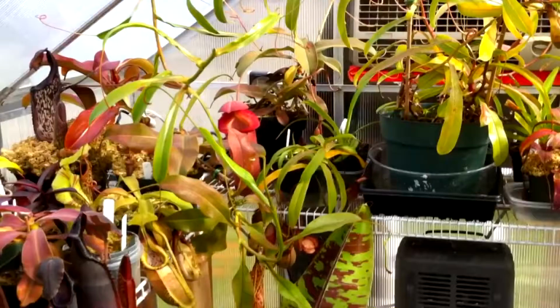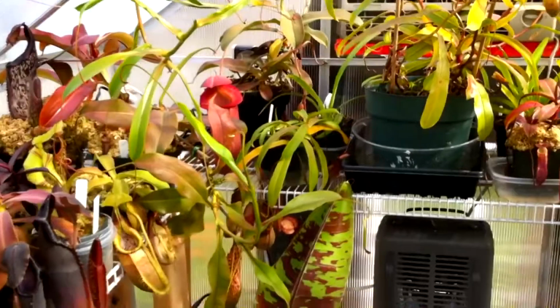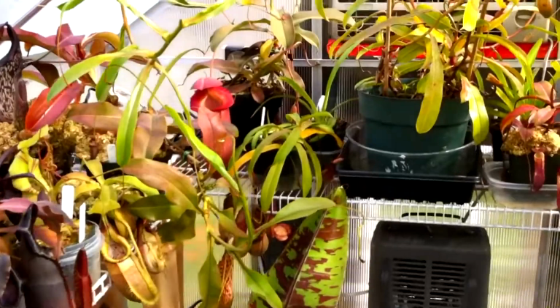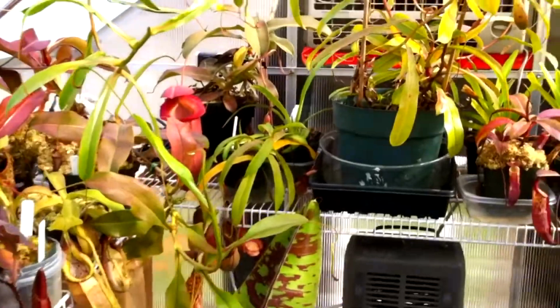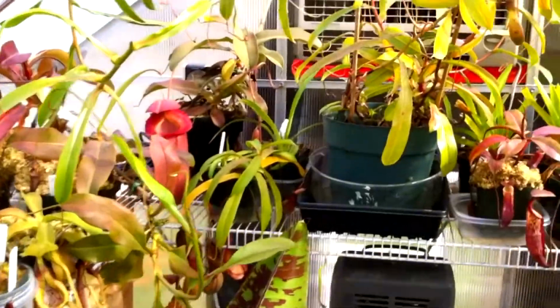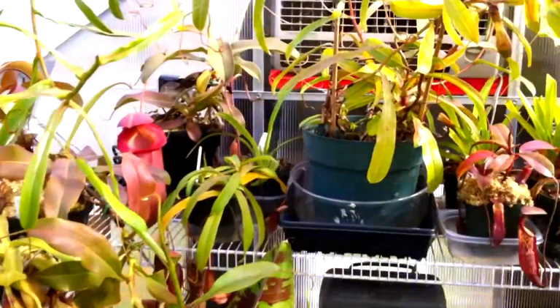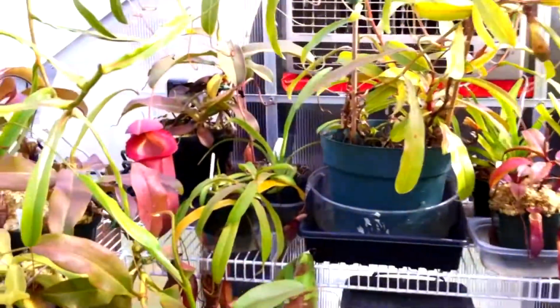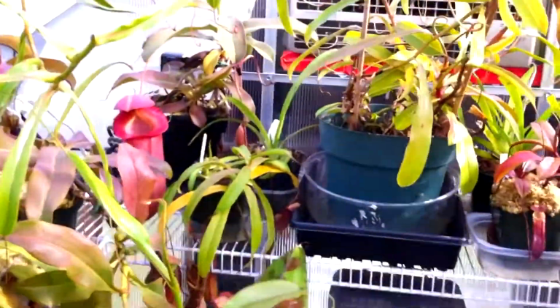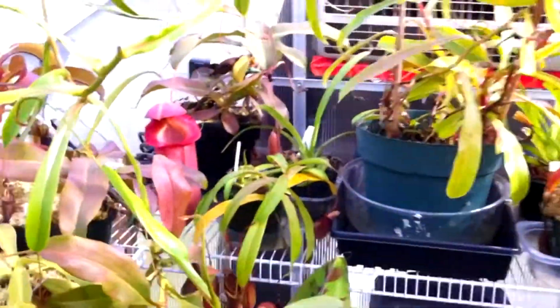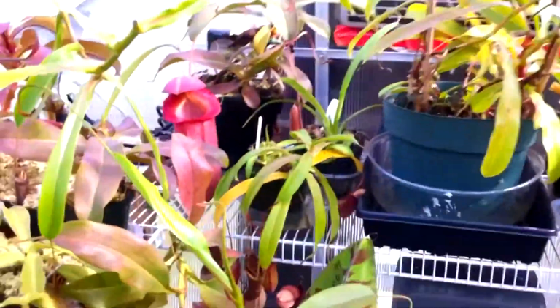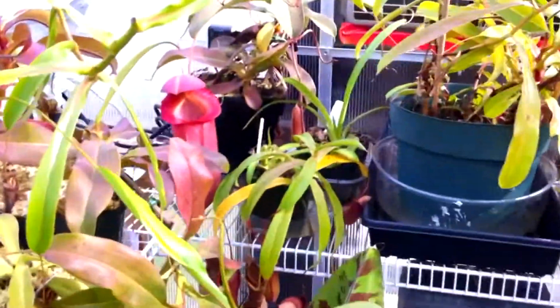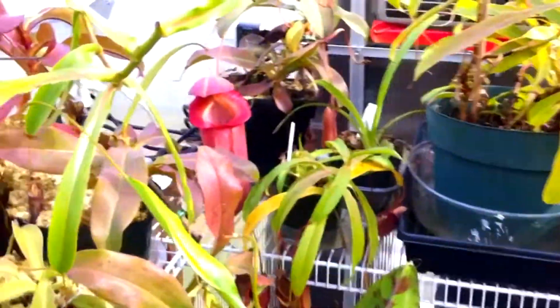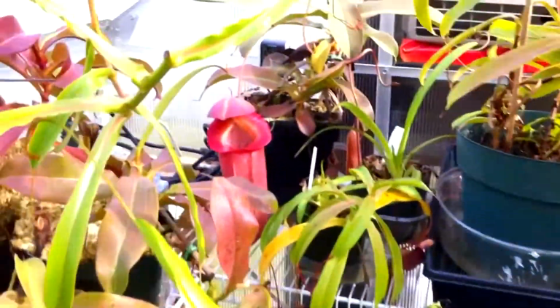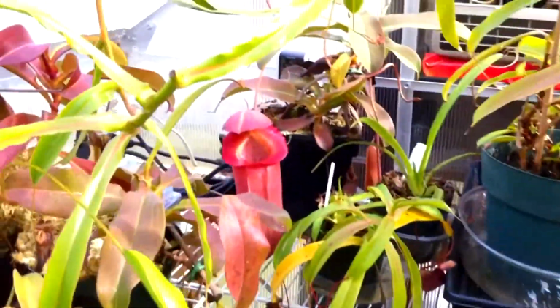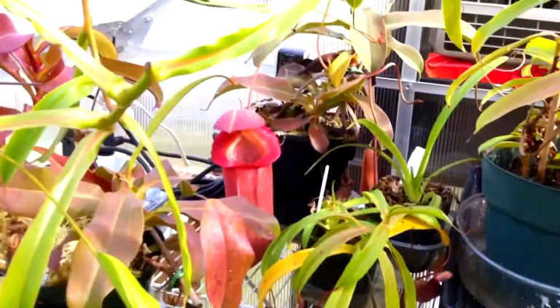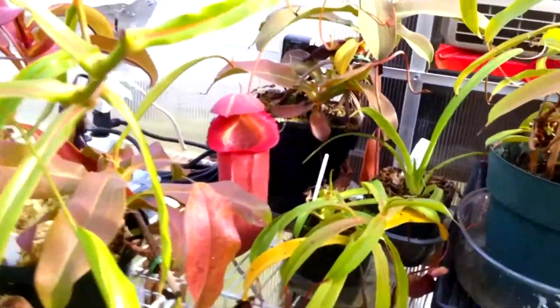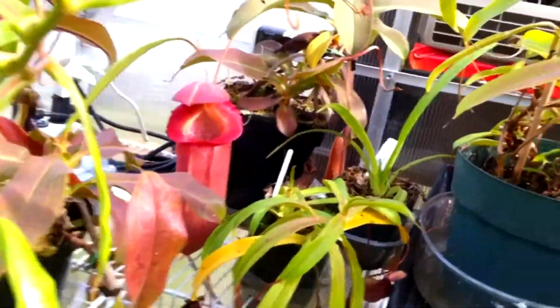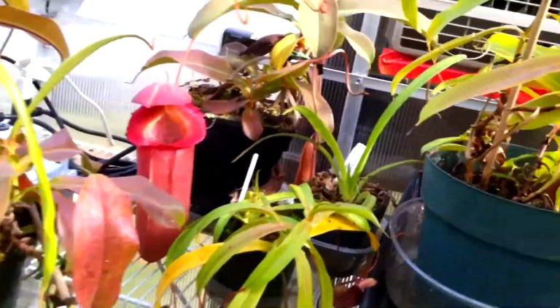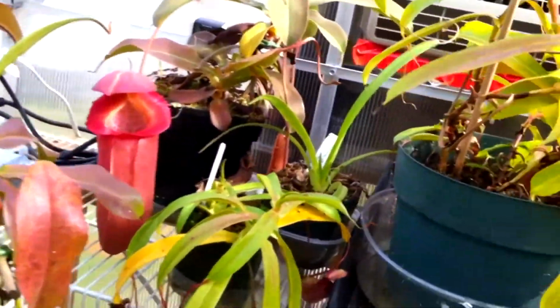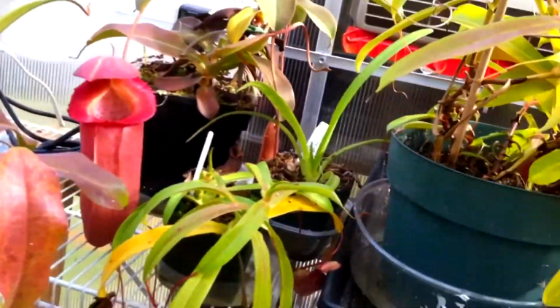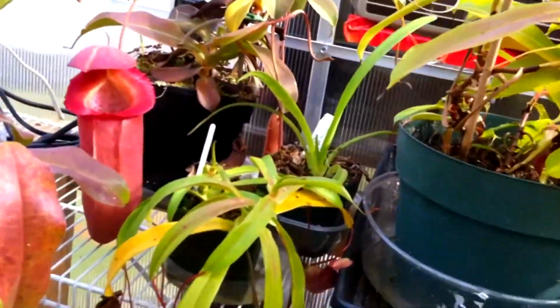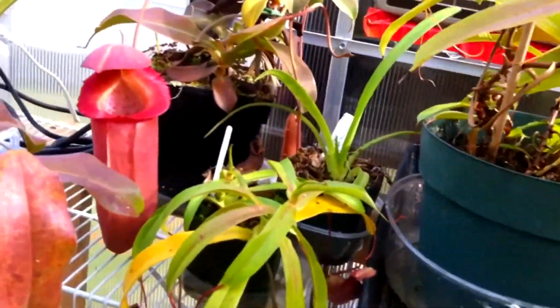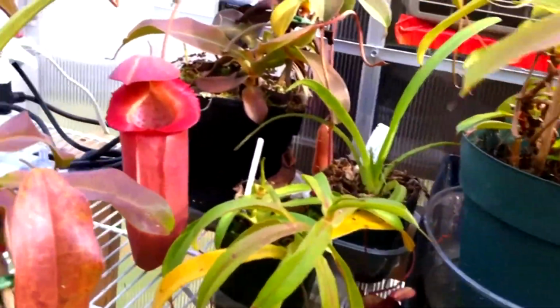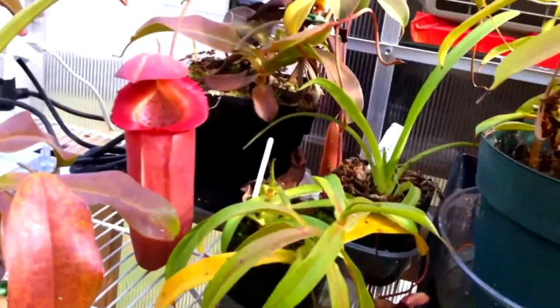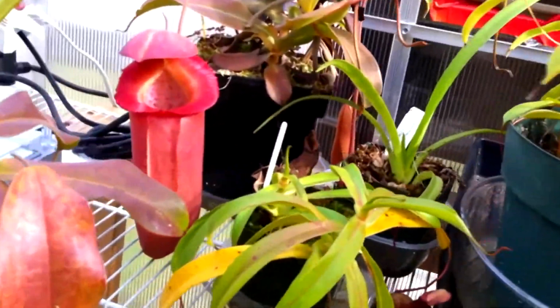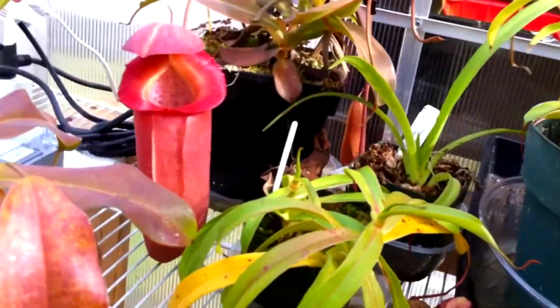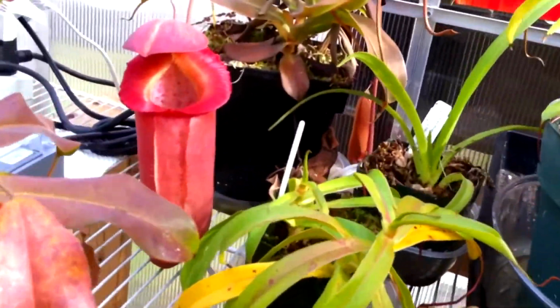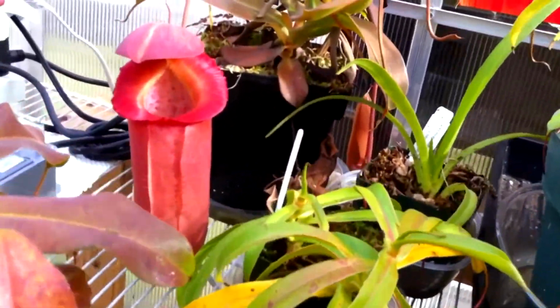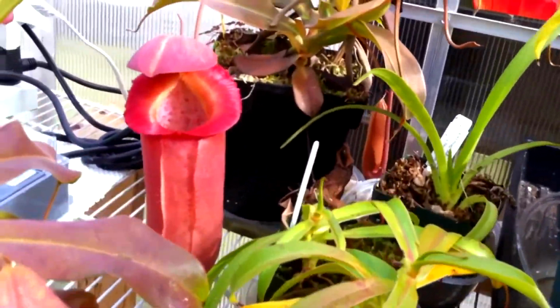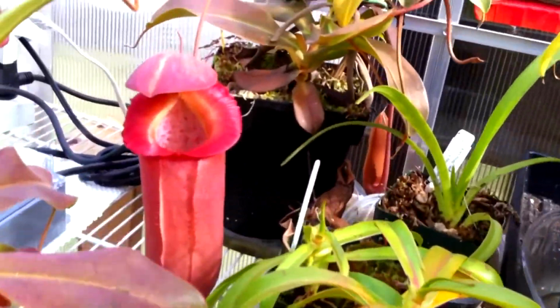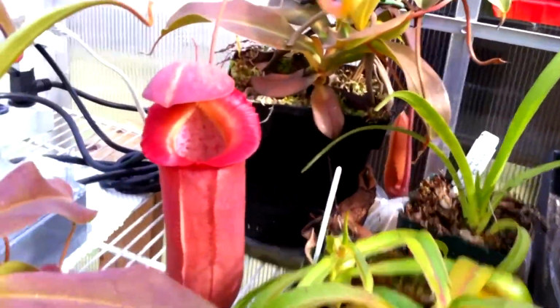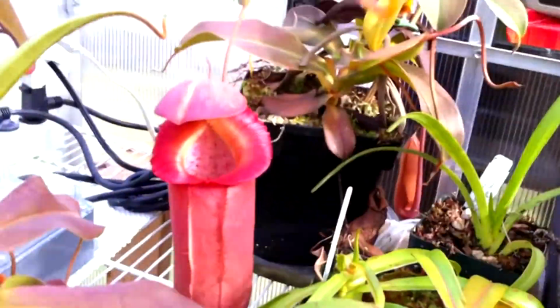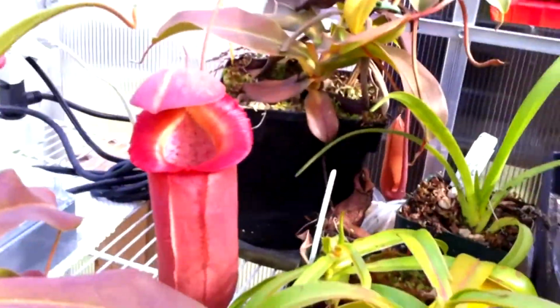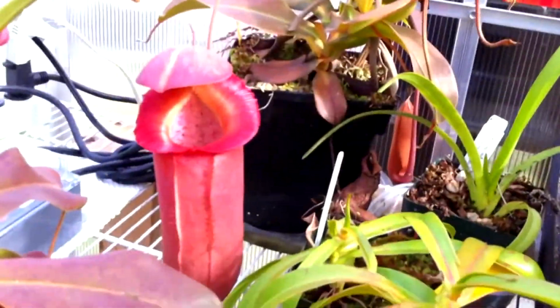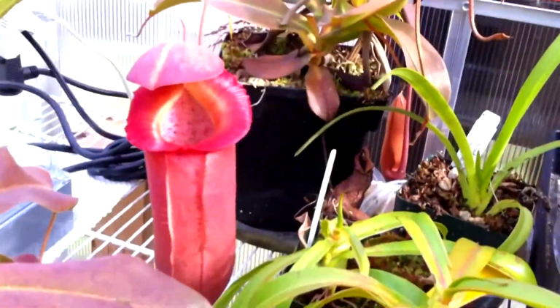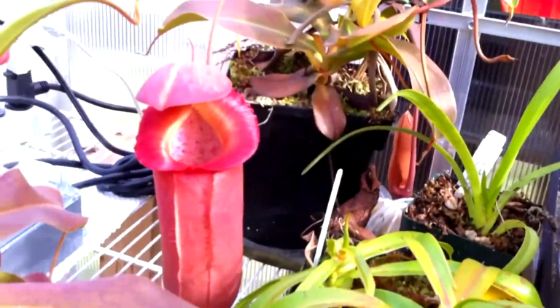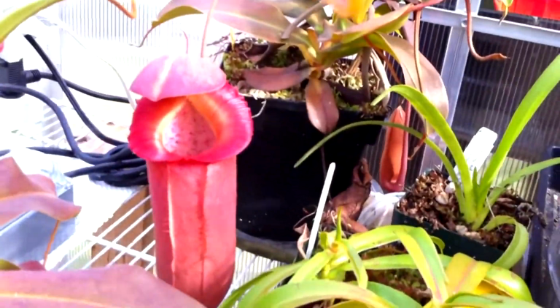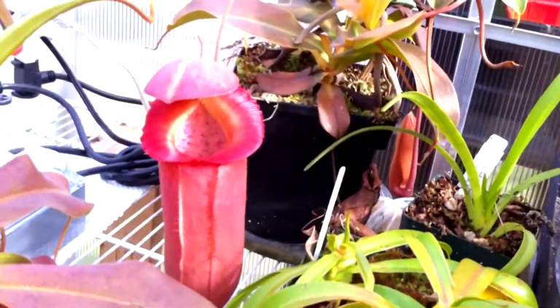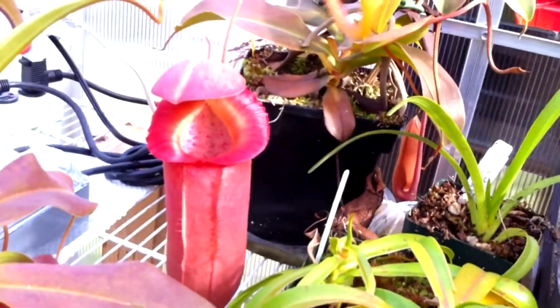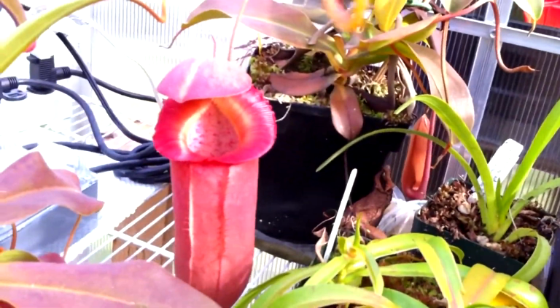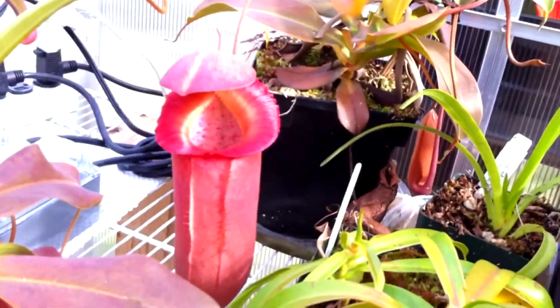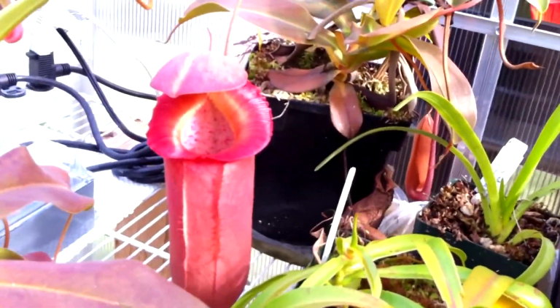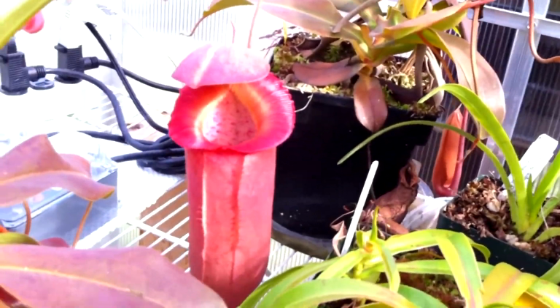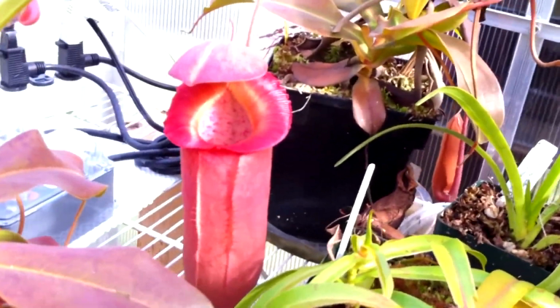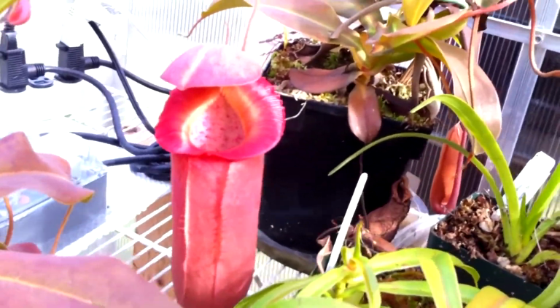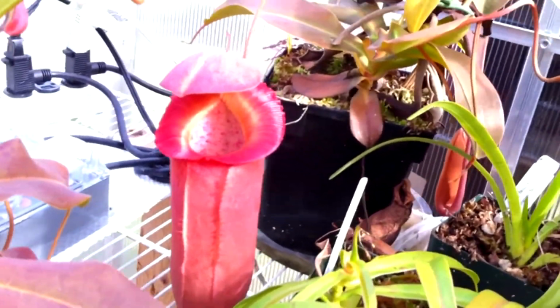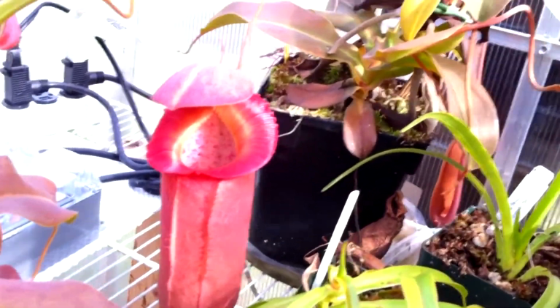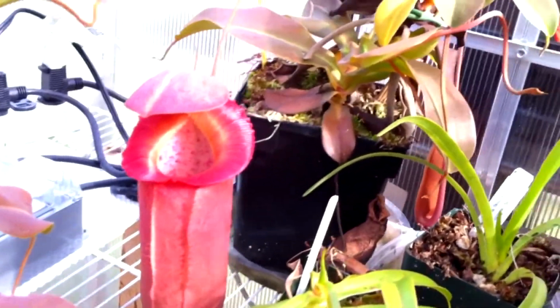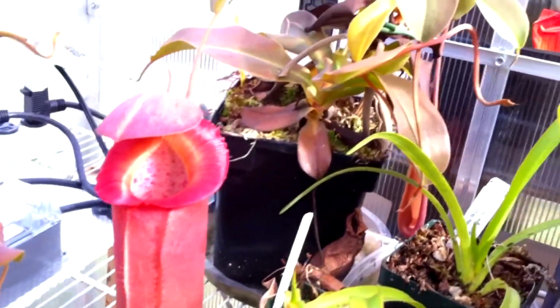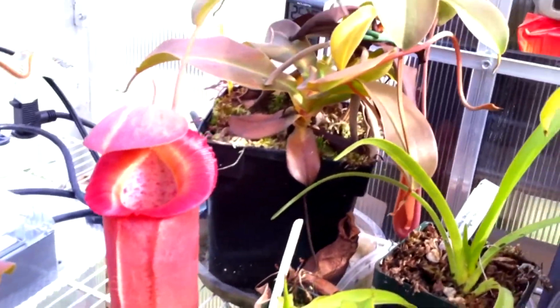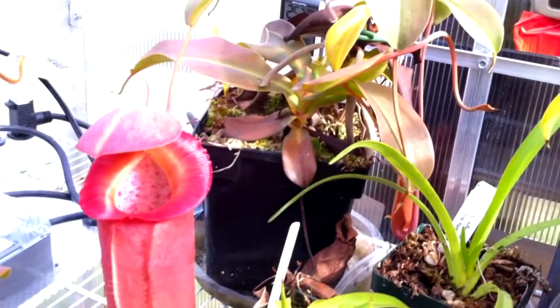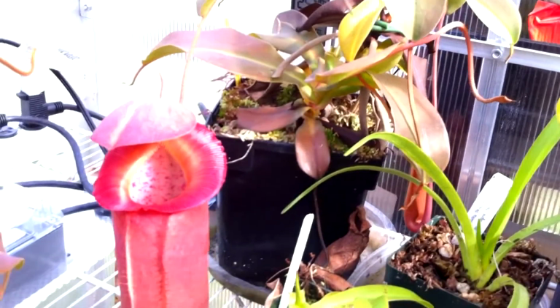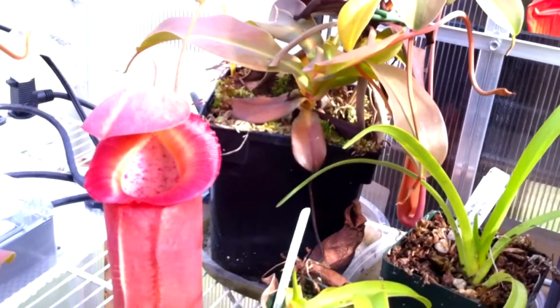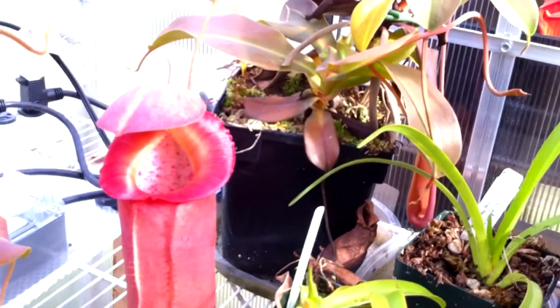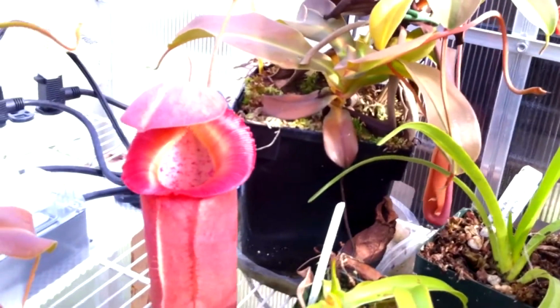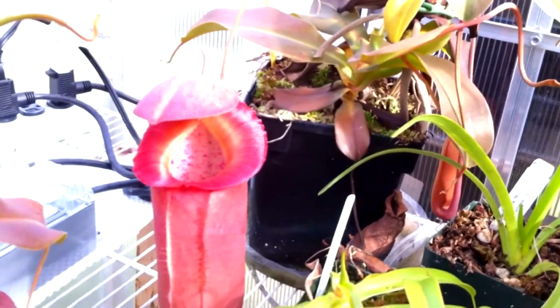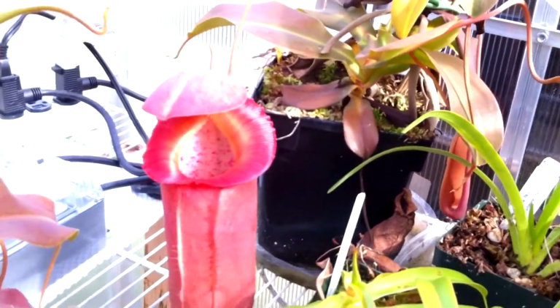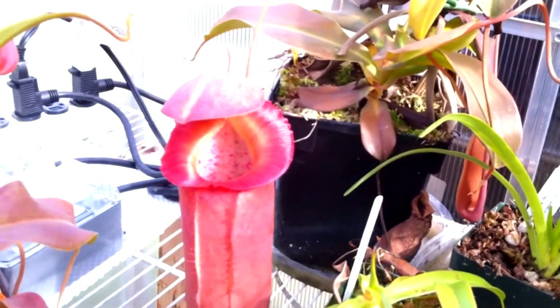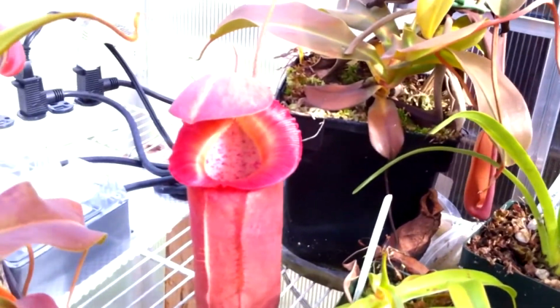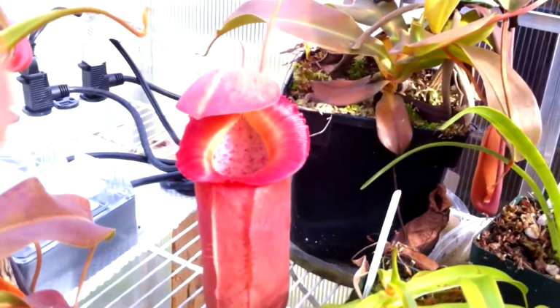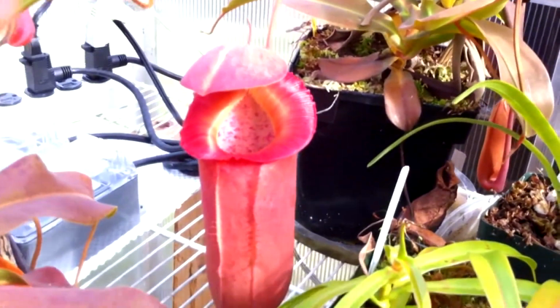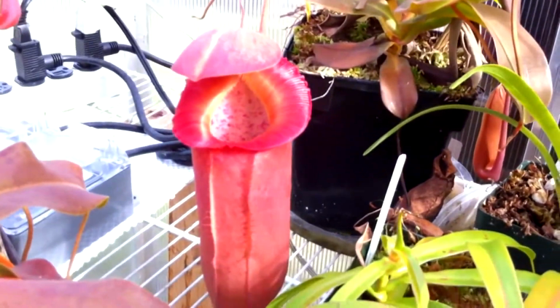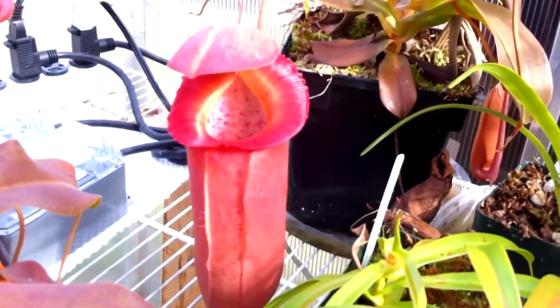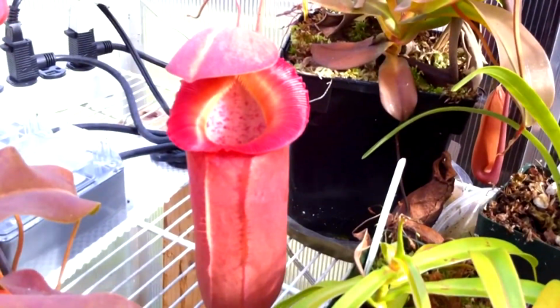Hey guys, everything is smaller today, so we're gonna do a mini greenhouse update. I don't know why it's smaller, but it works with what I always say.